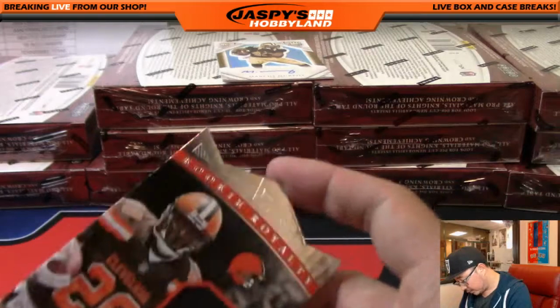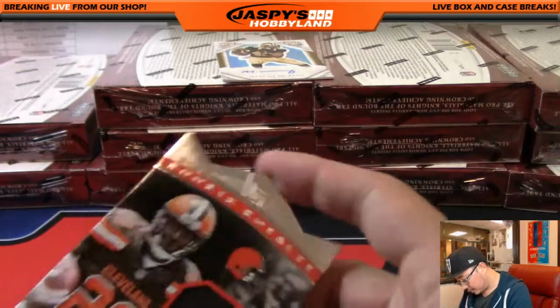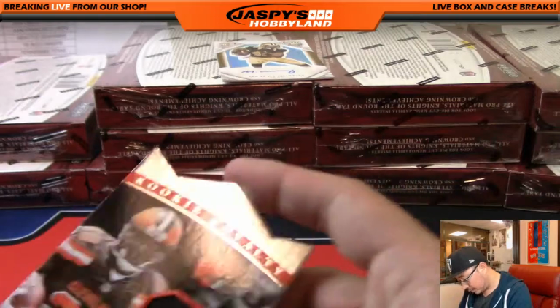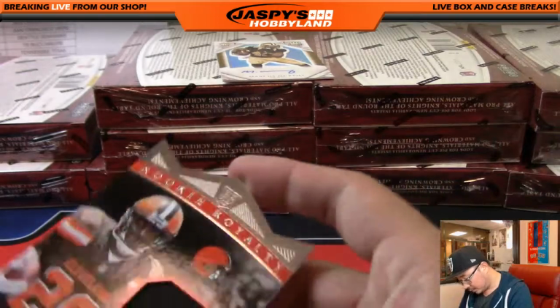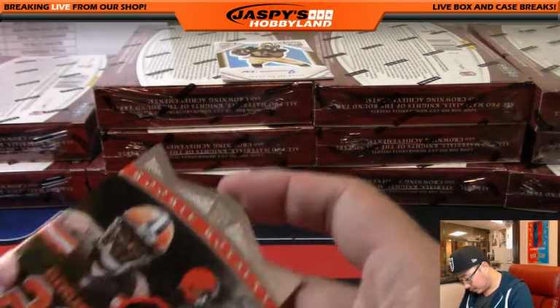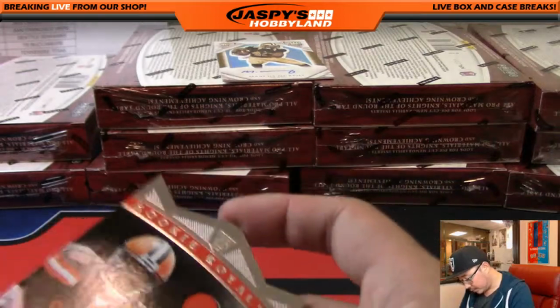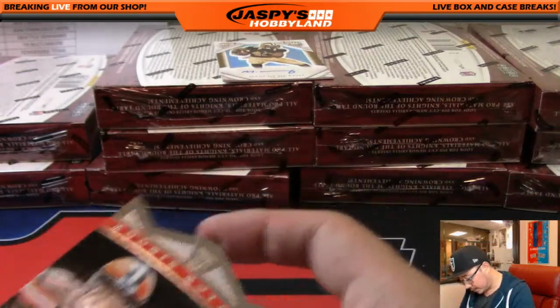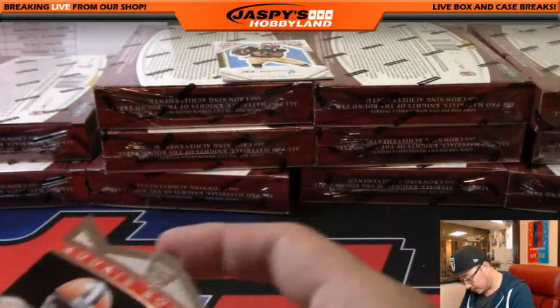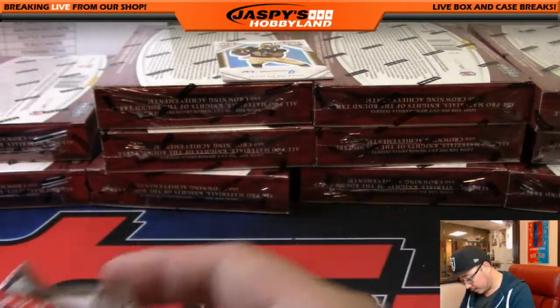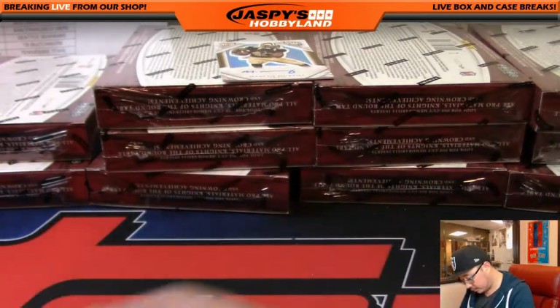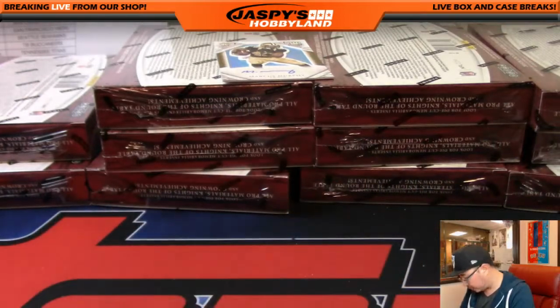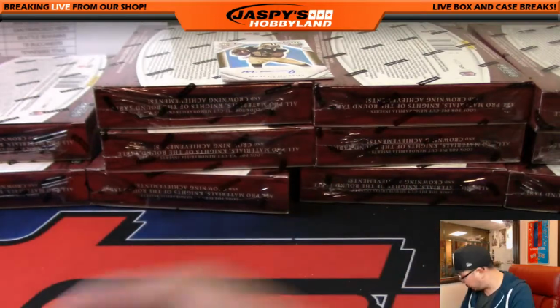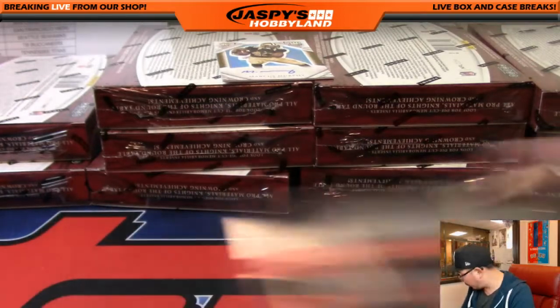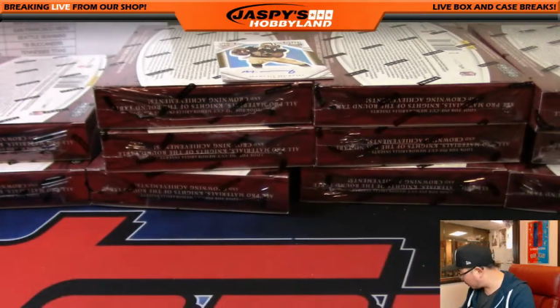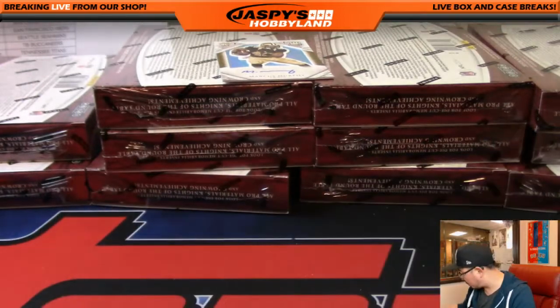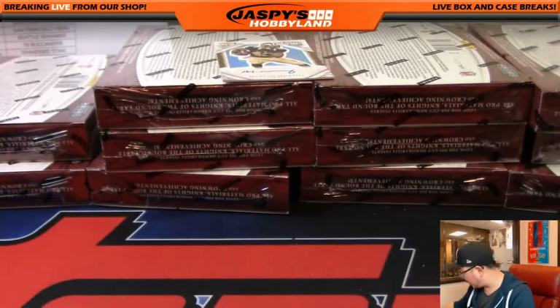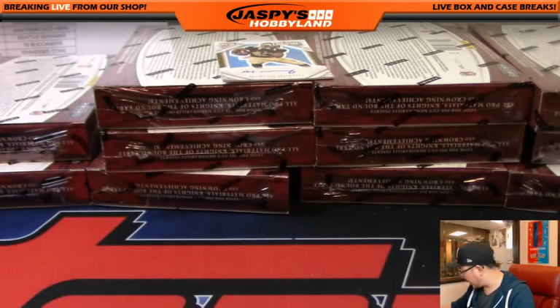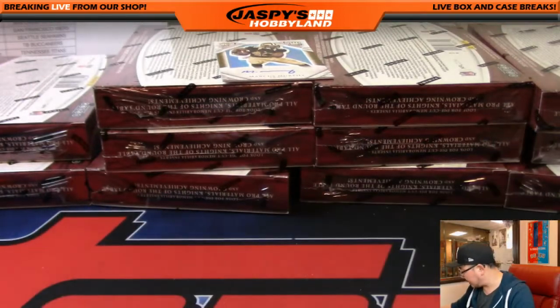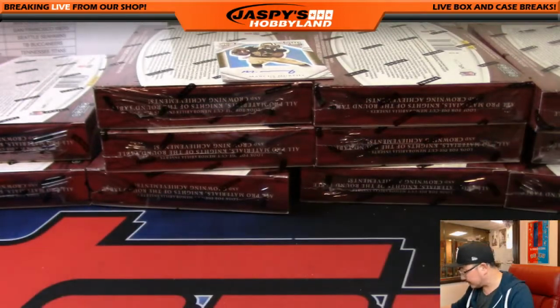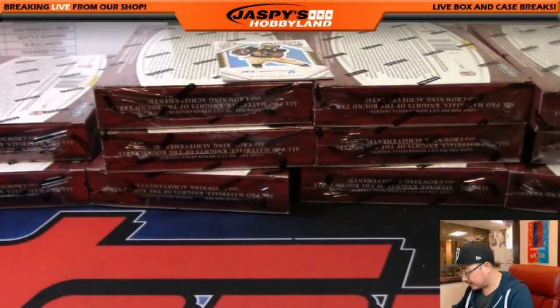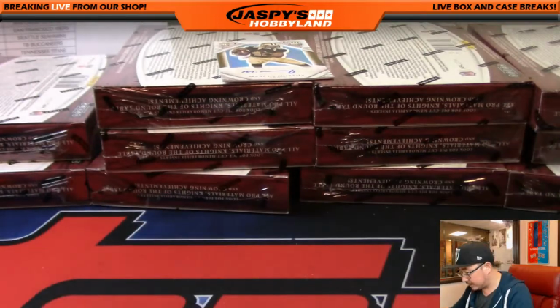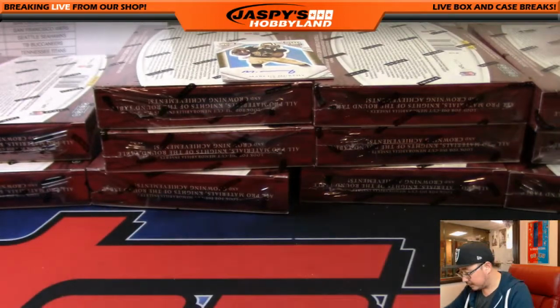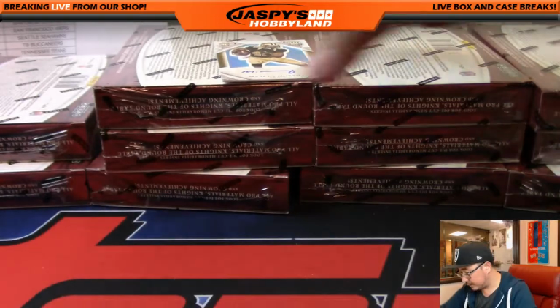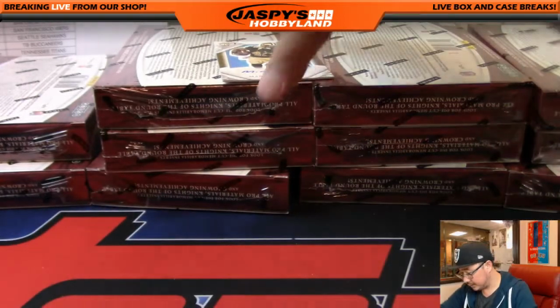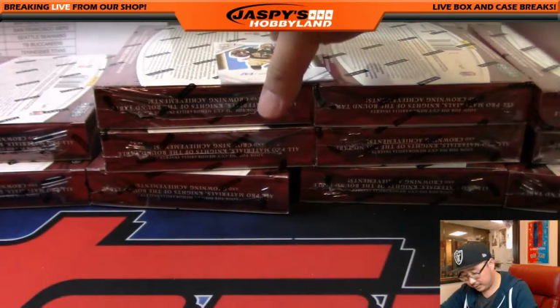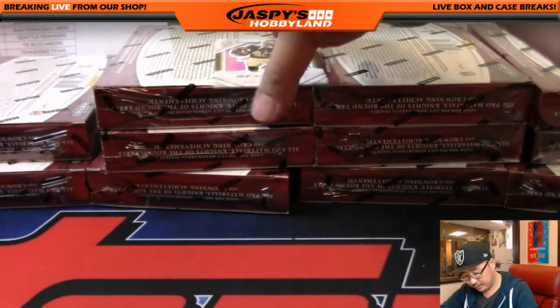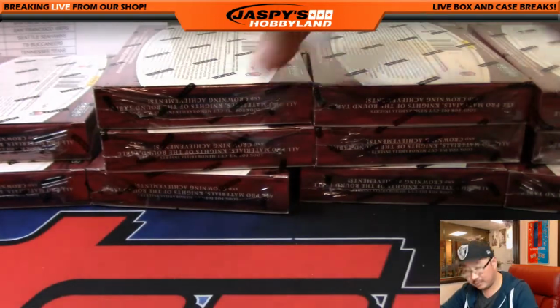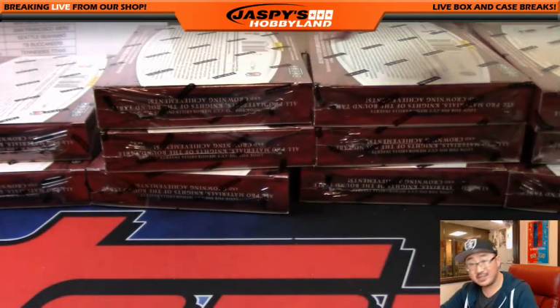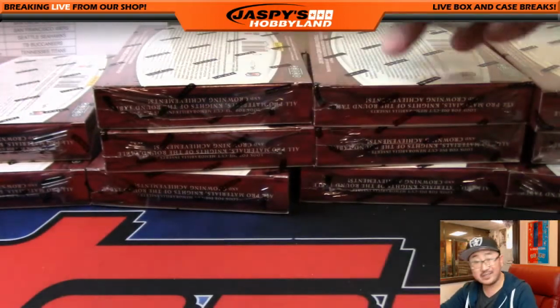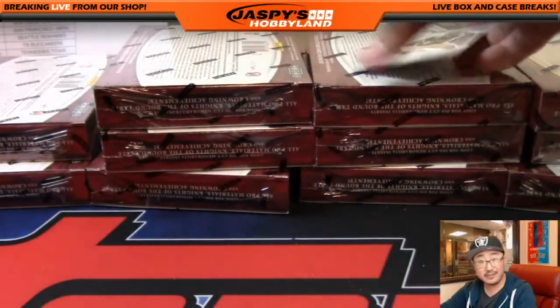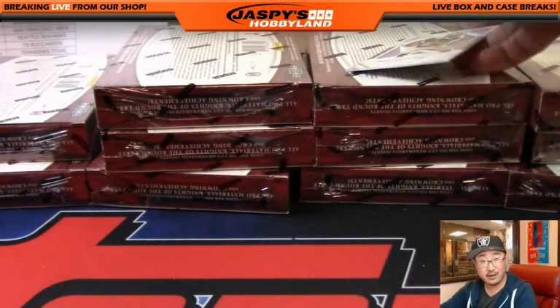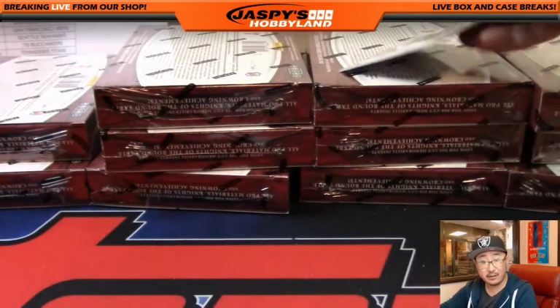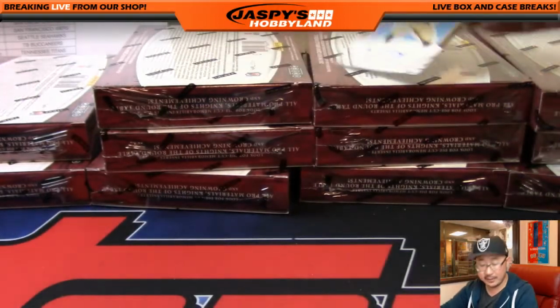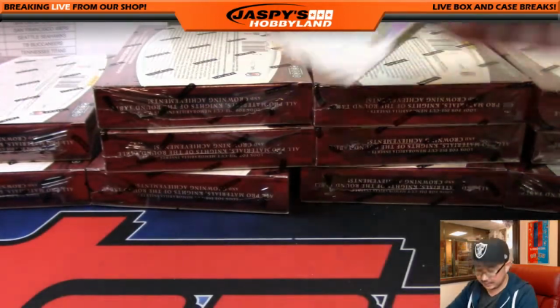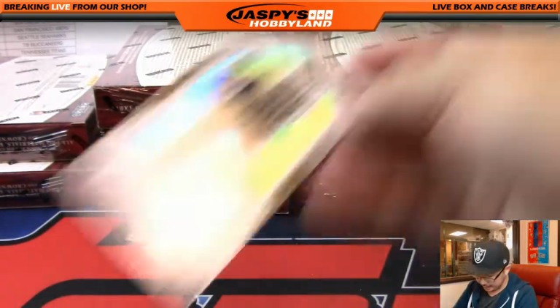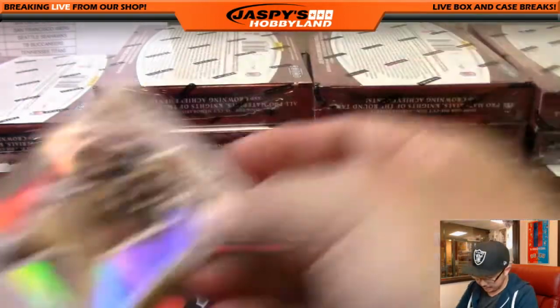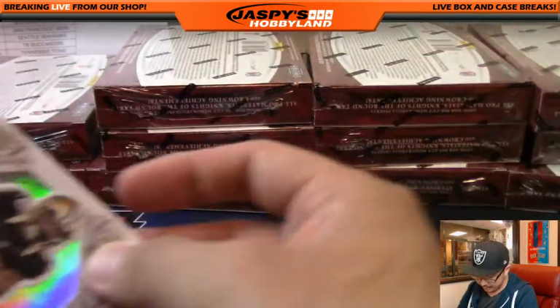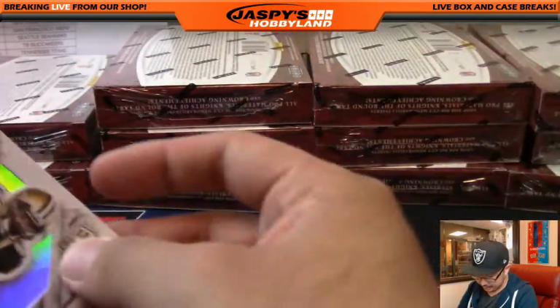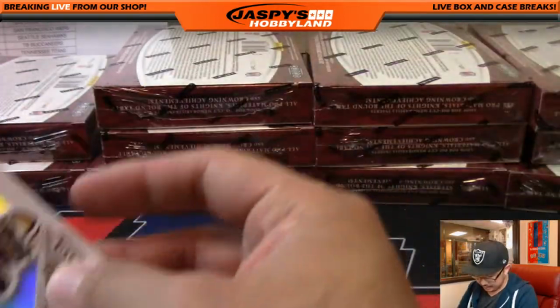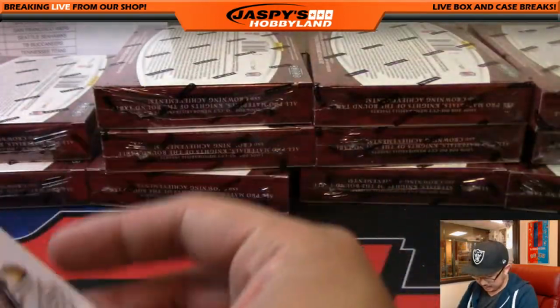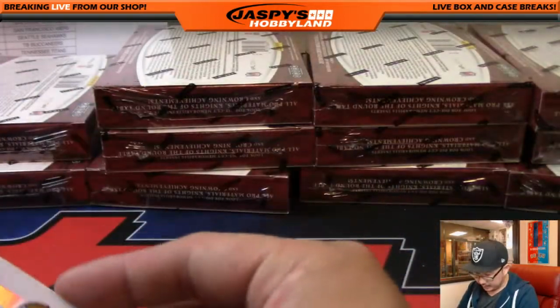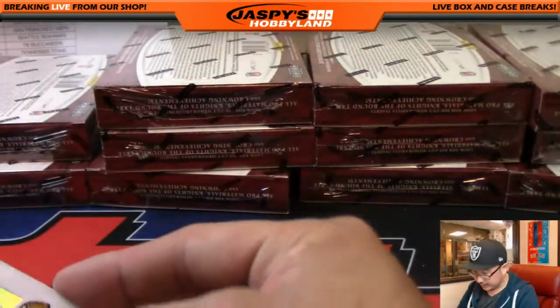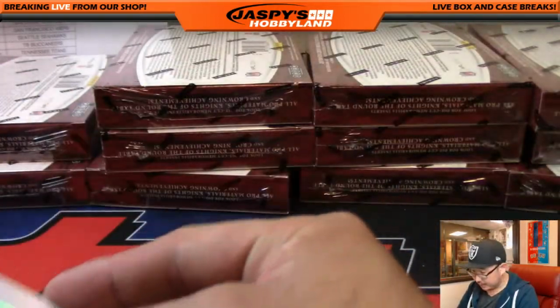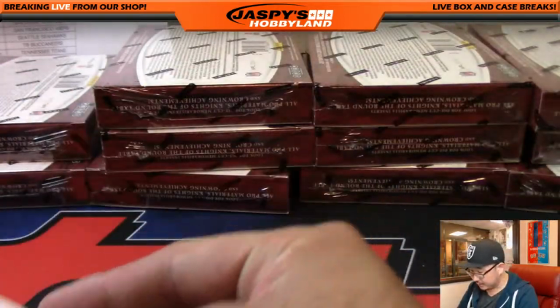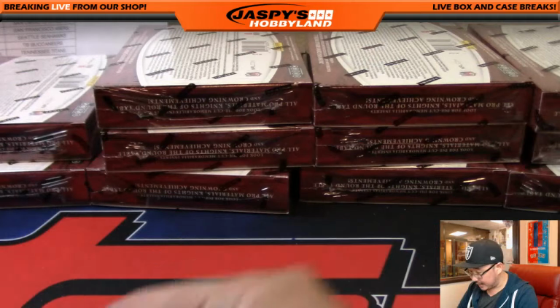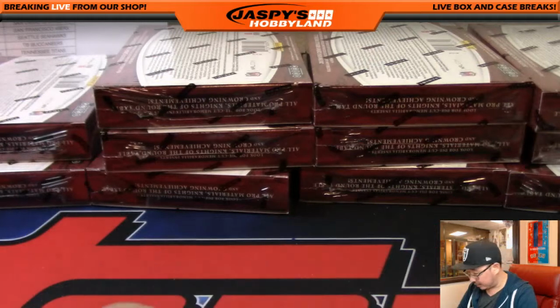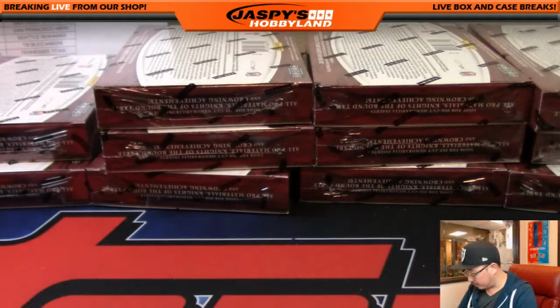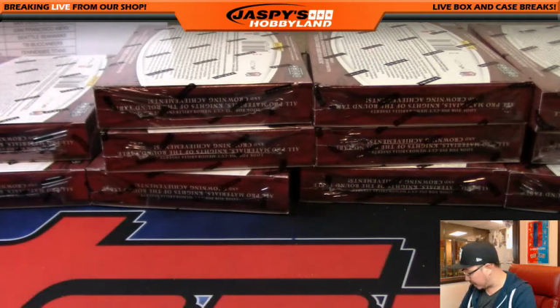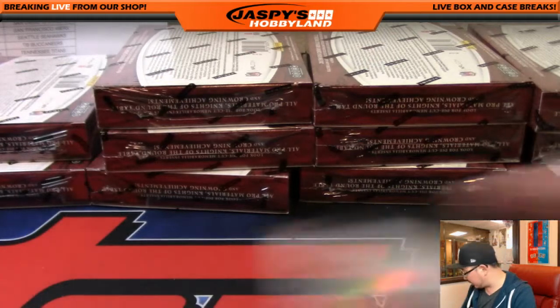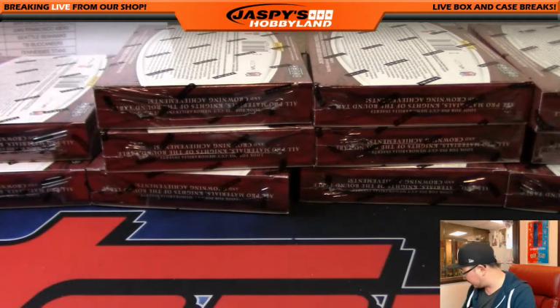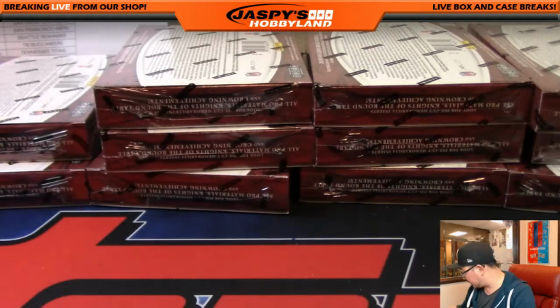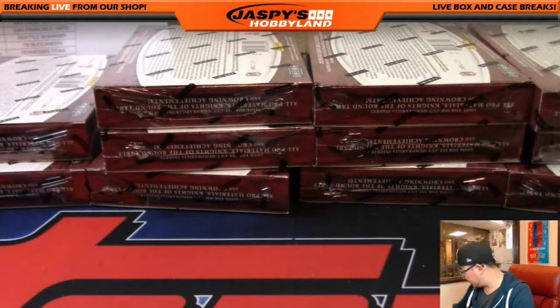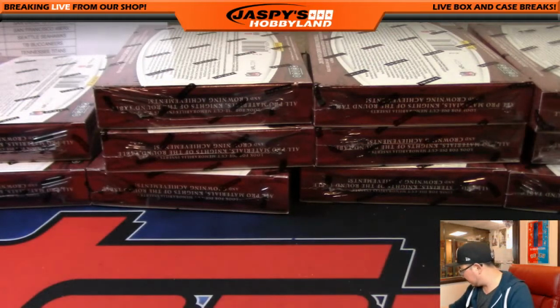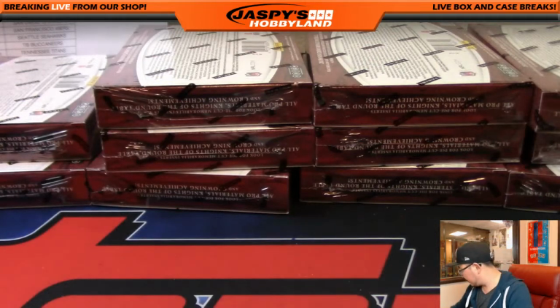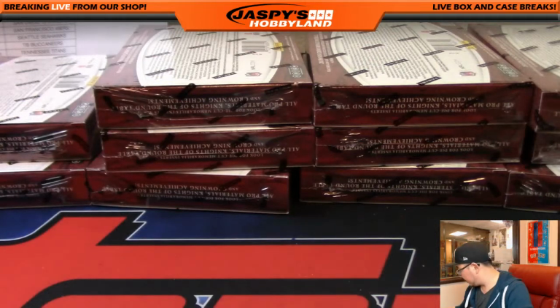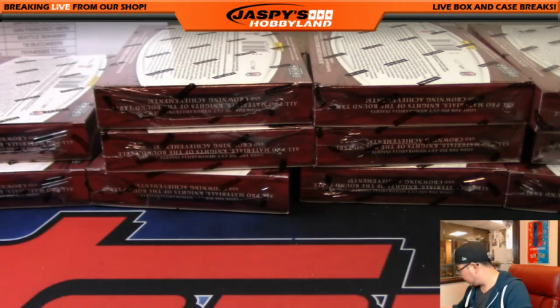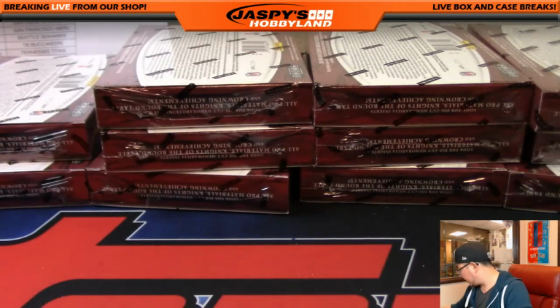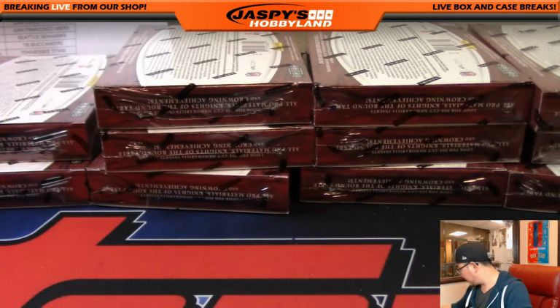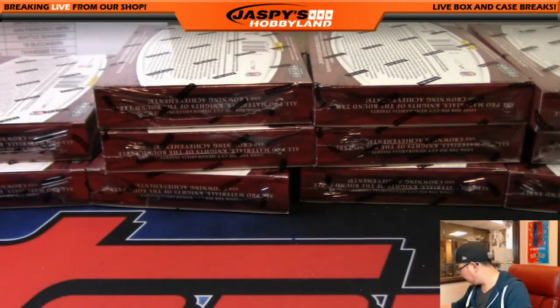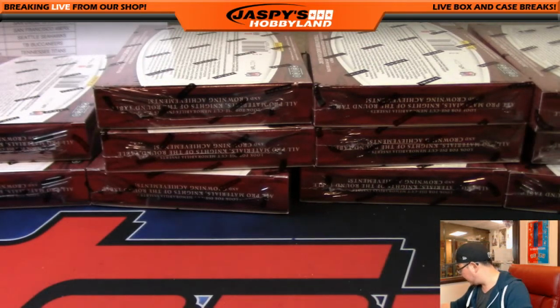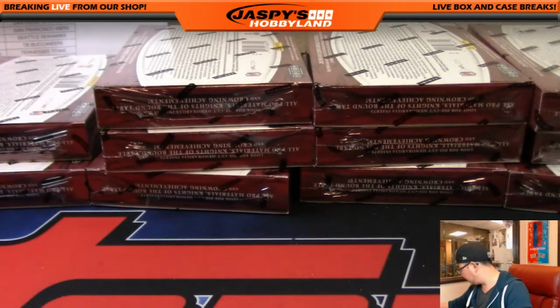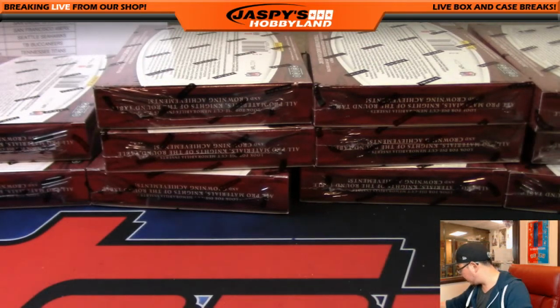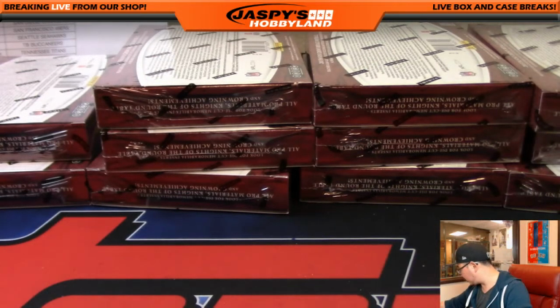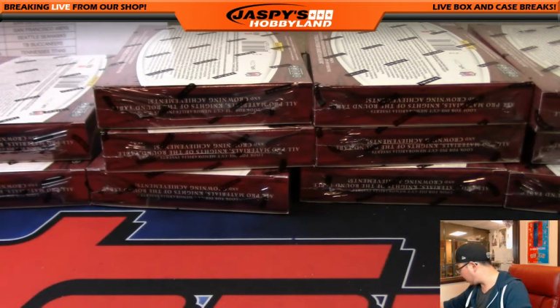All right, so that was the first box. Let me sleeve all these up and let's get to the second box. Nice start.